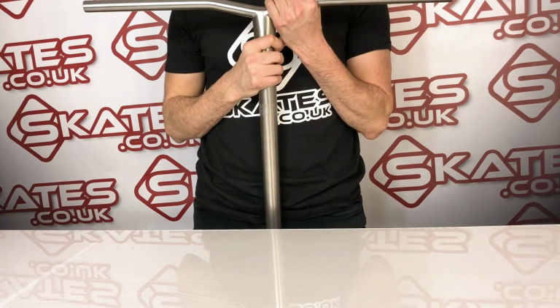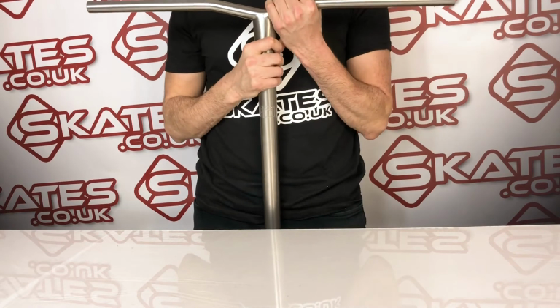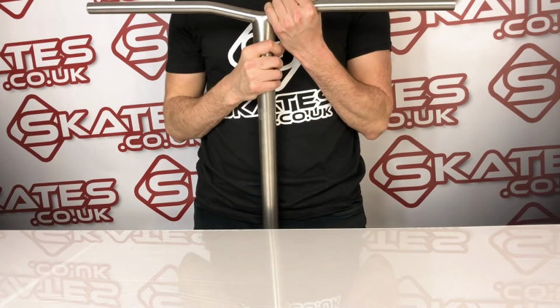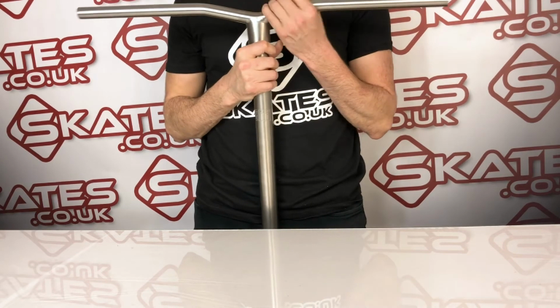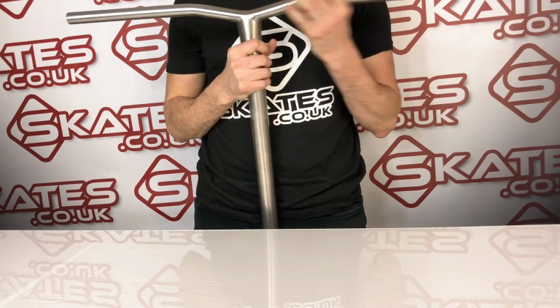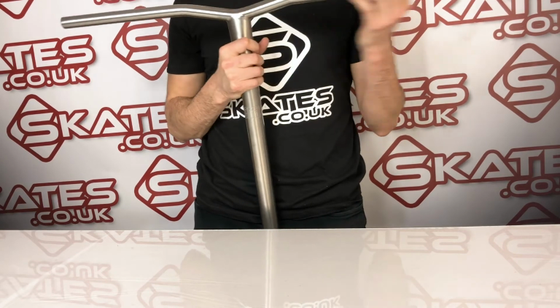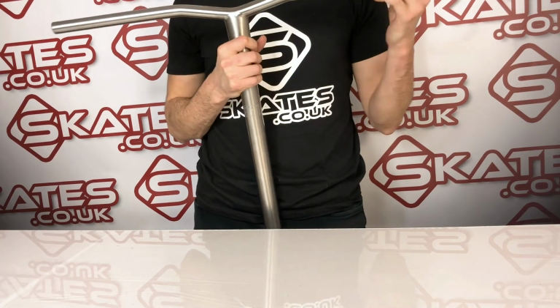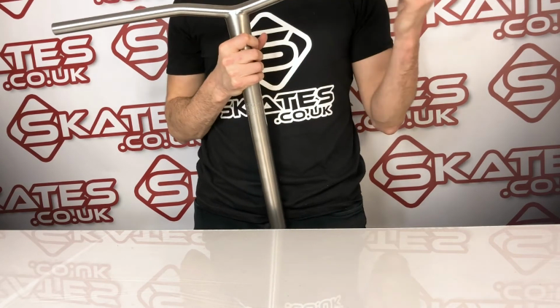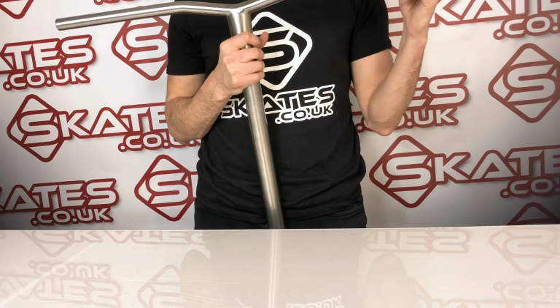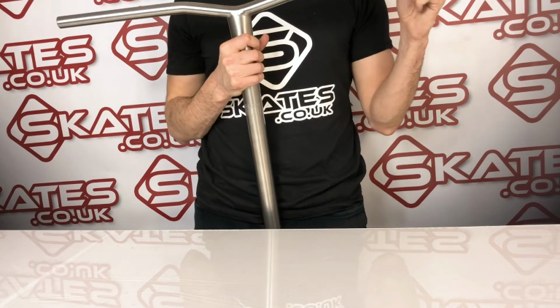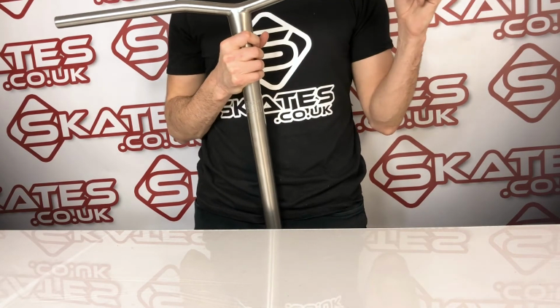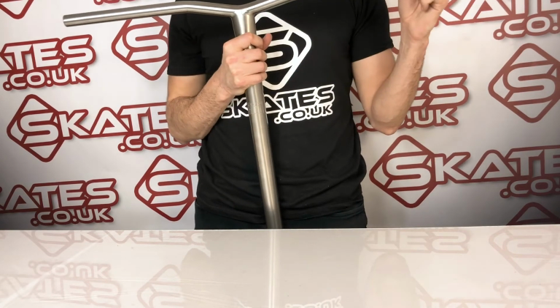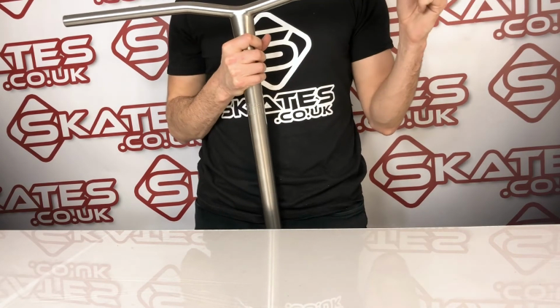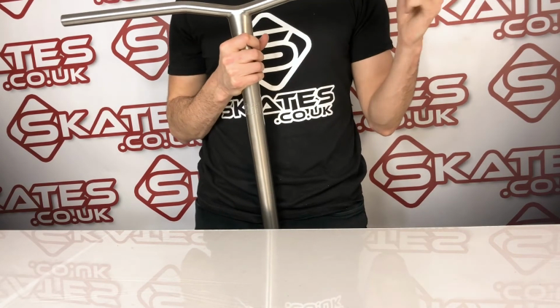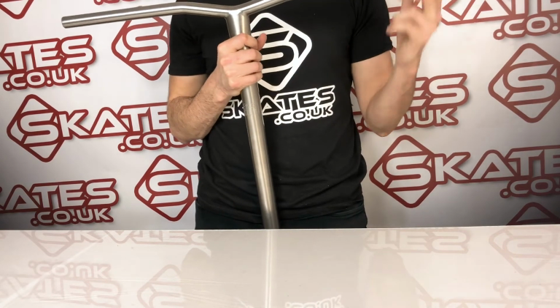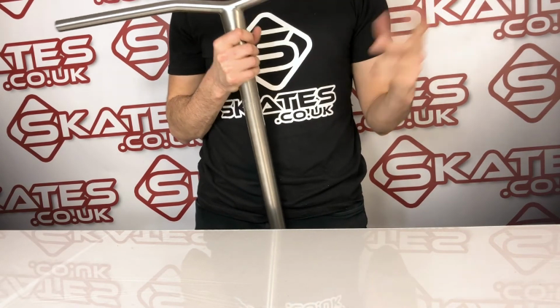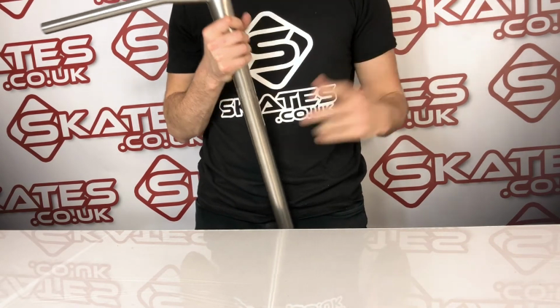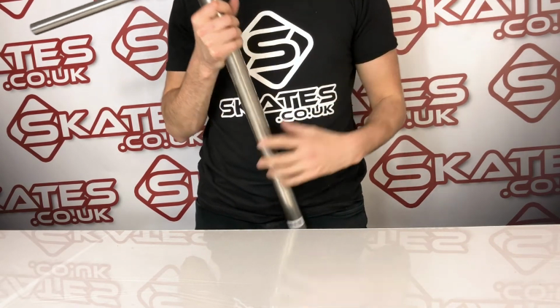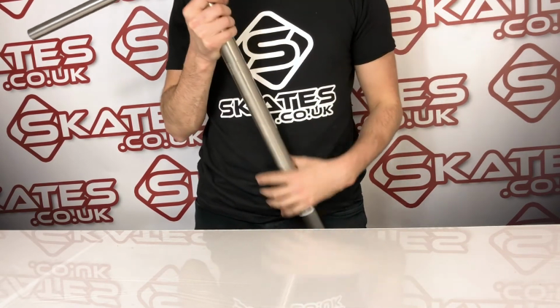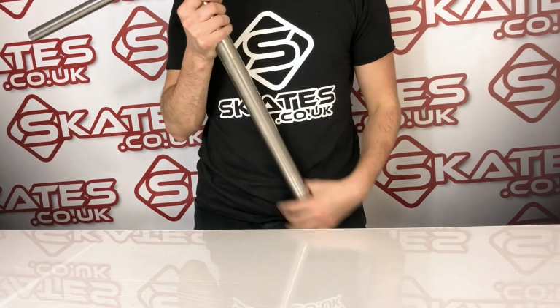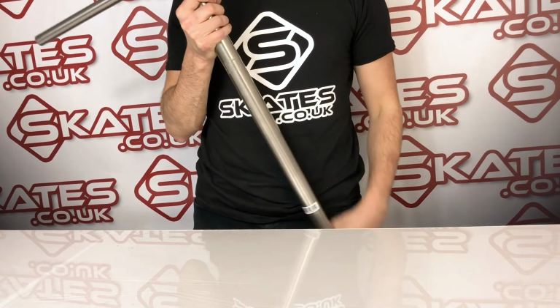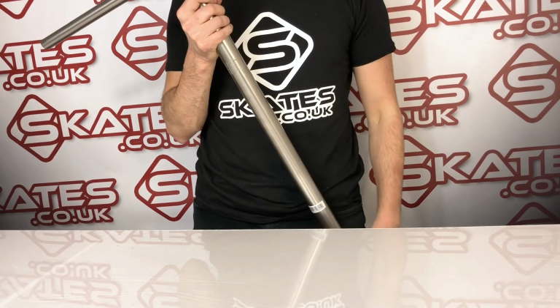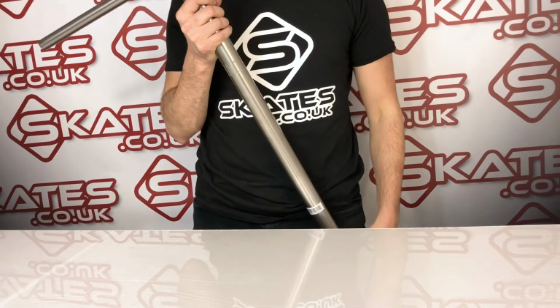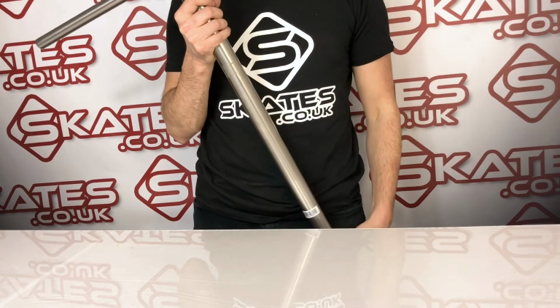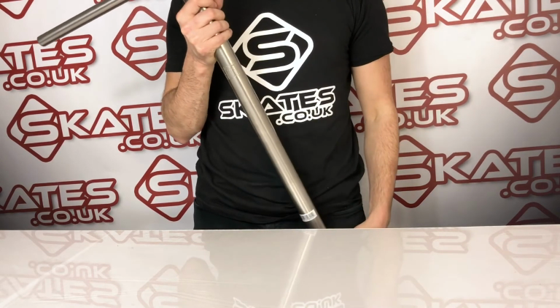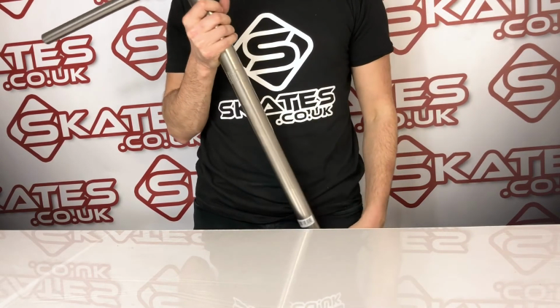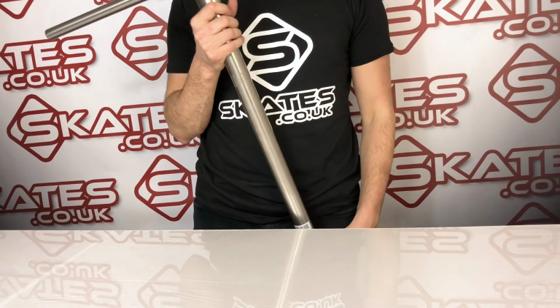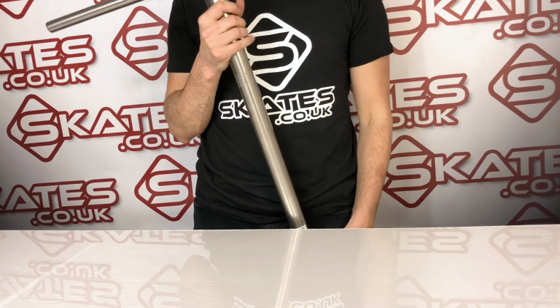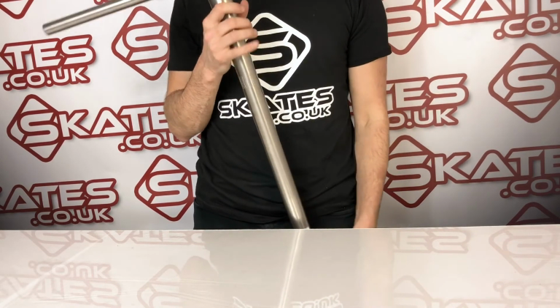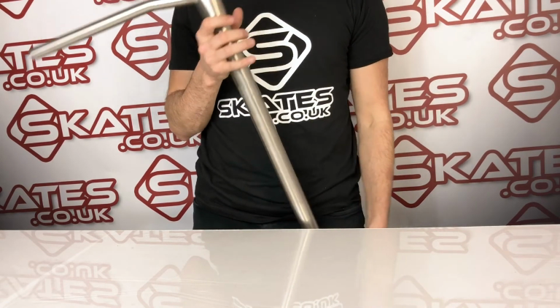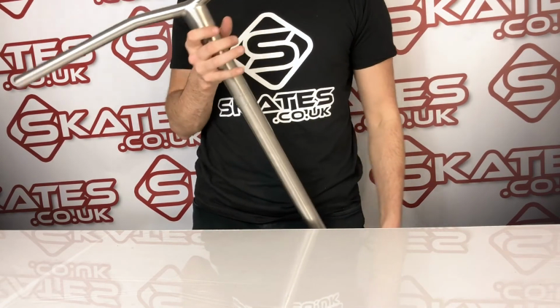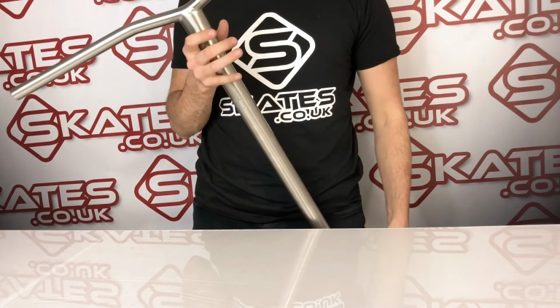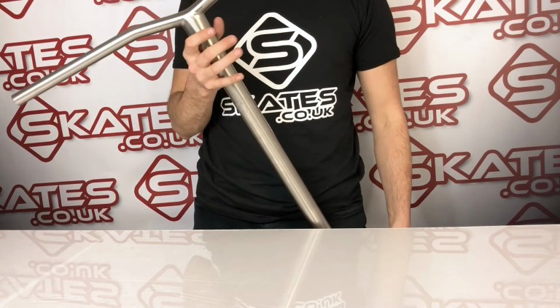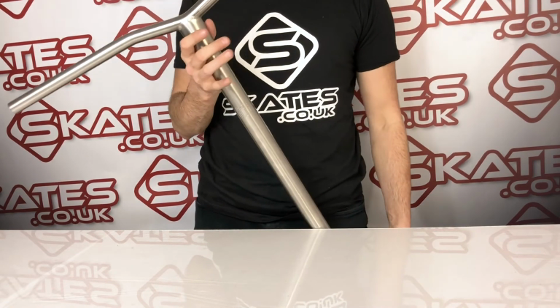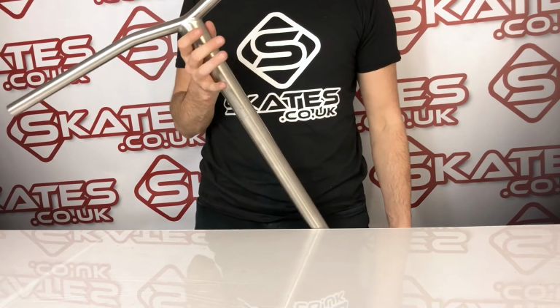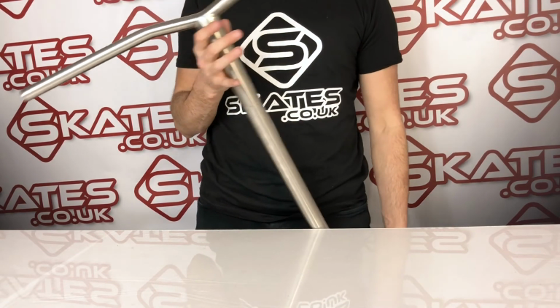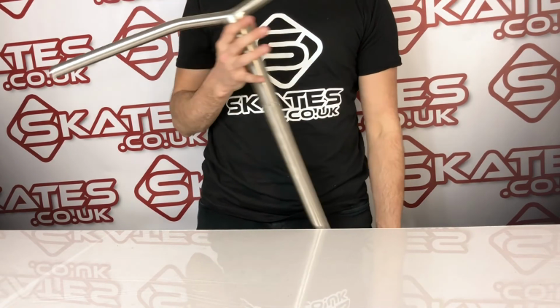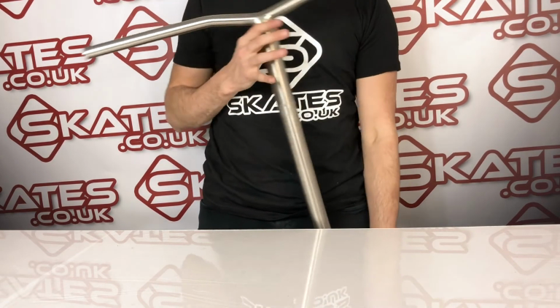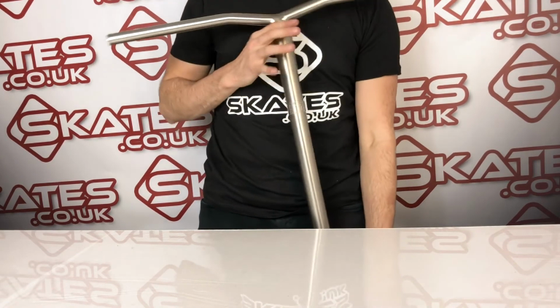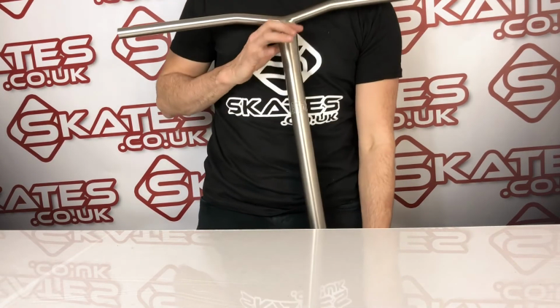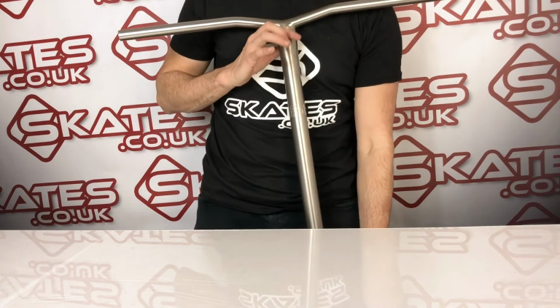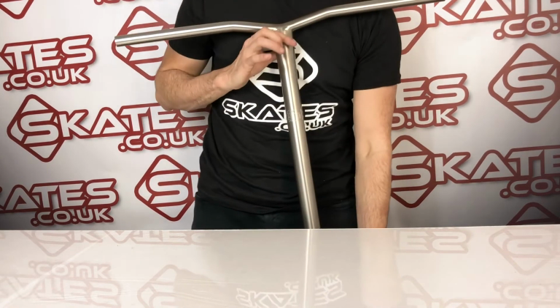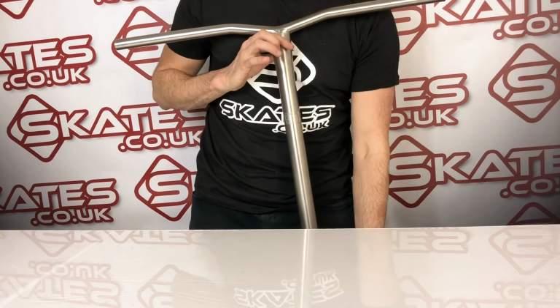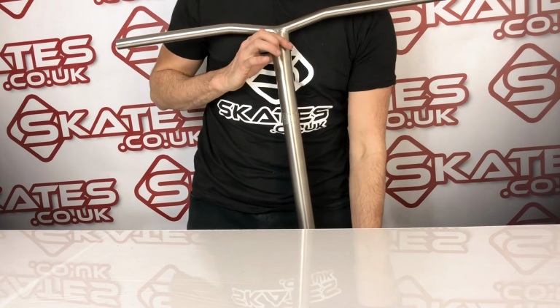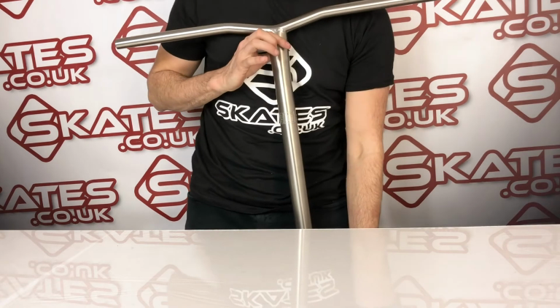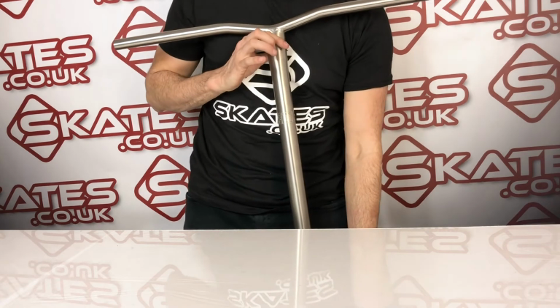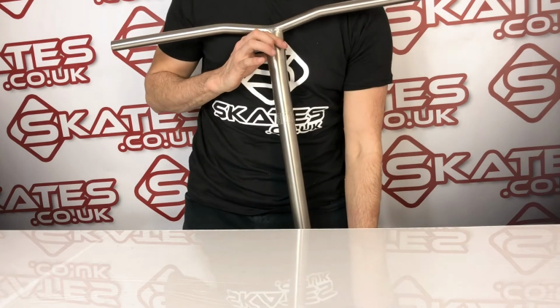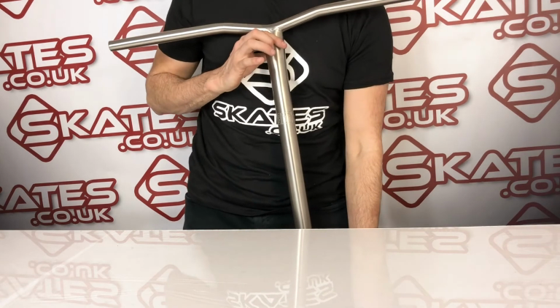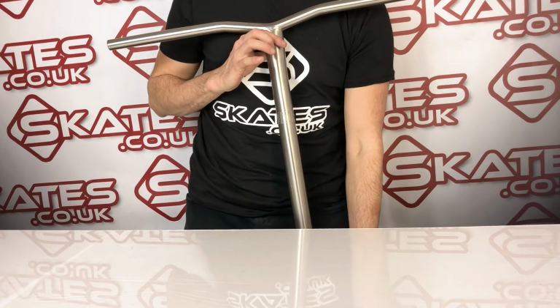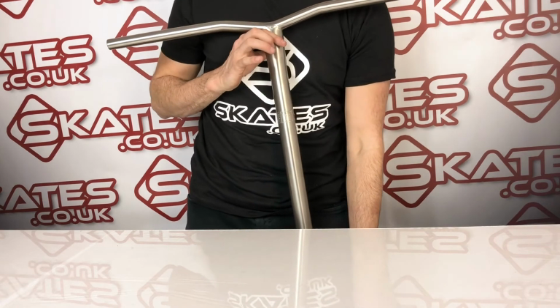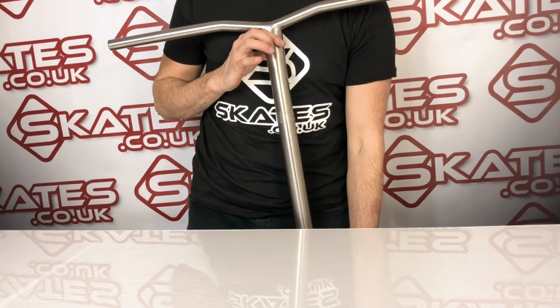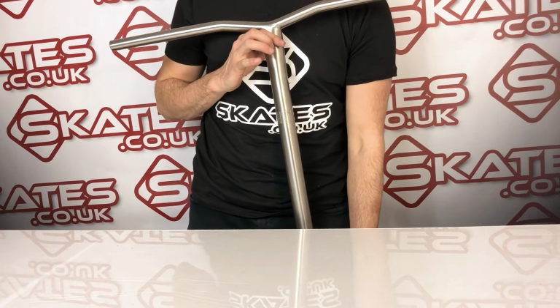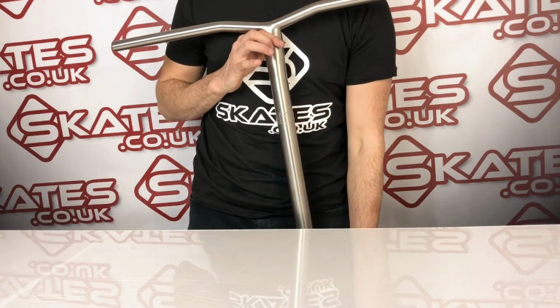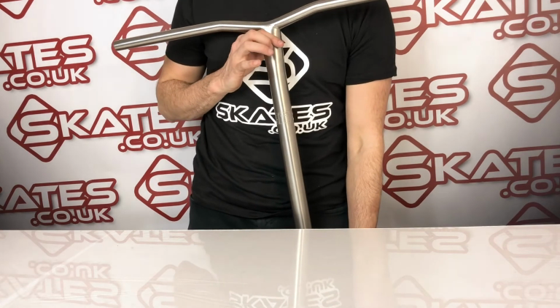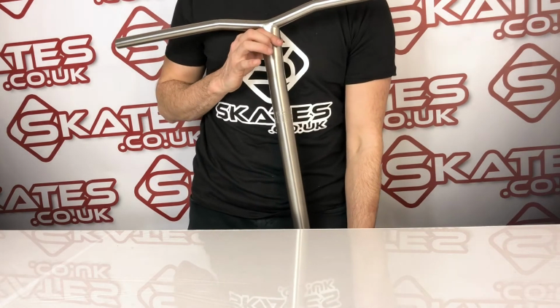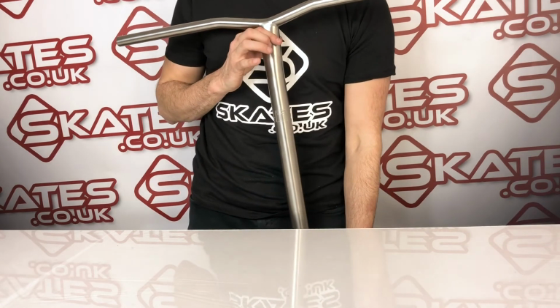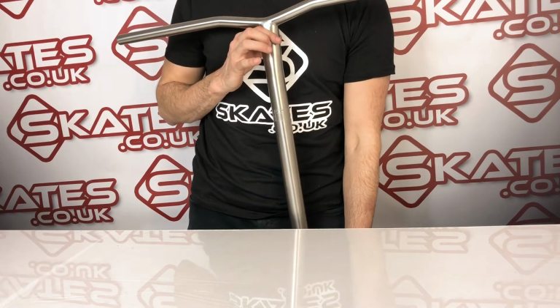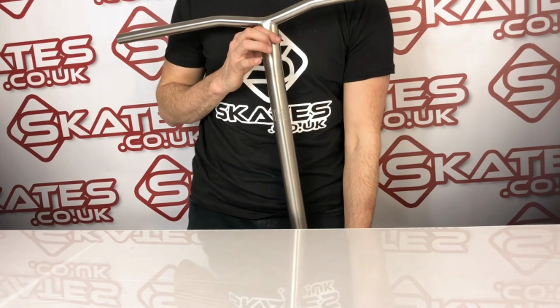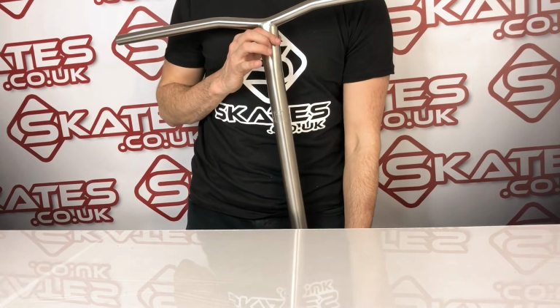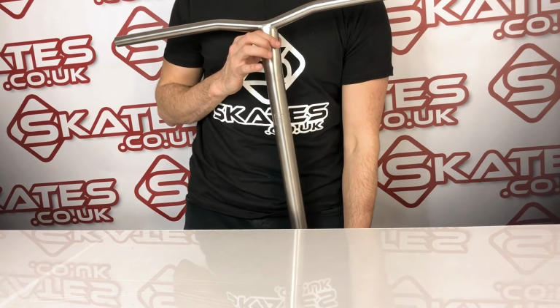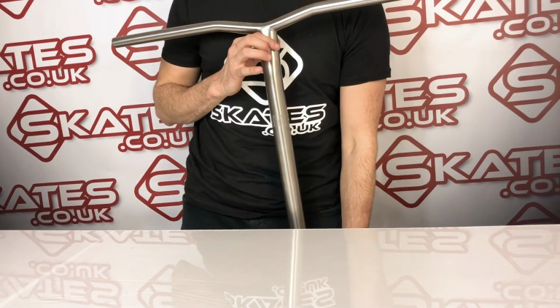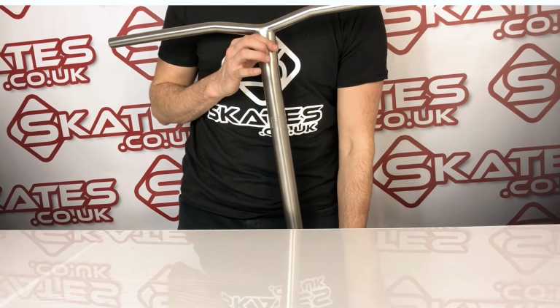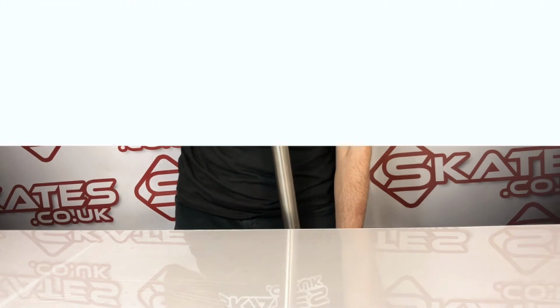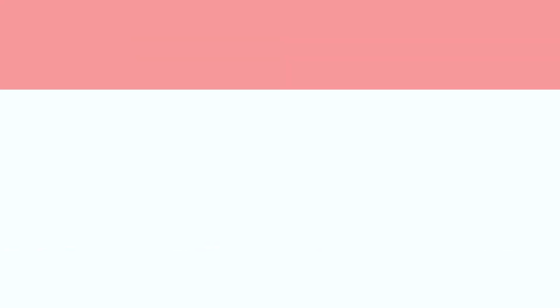Really nice, really strong bar — it looks beautiful. If you're building a nice custom setup, I think the Lucky Titanium Kink Bar is a really good option.